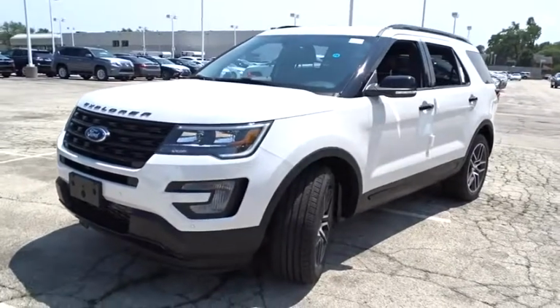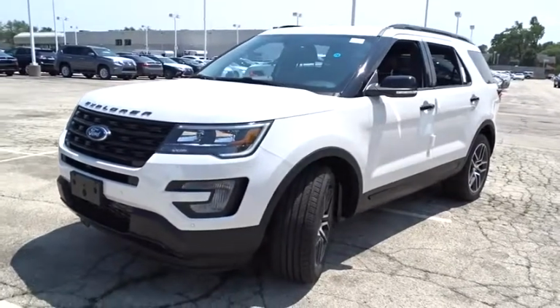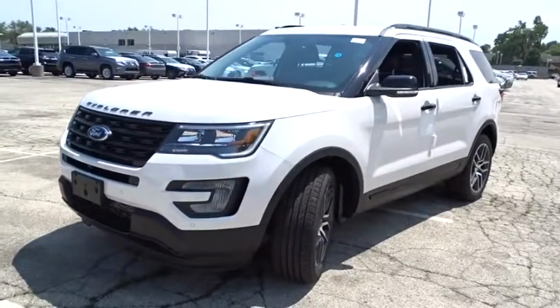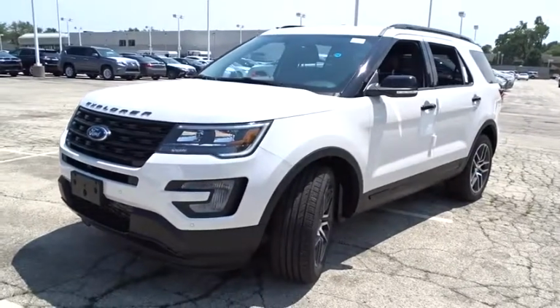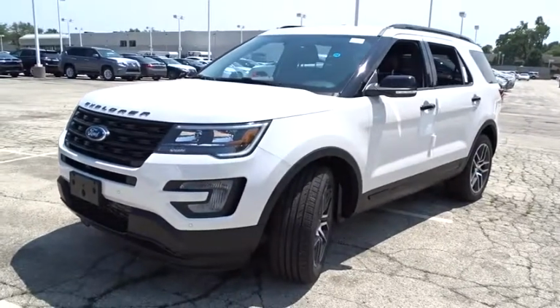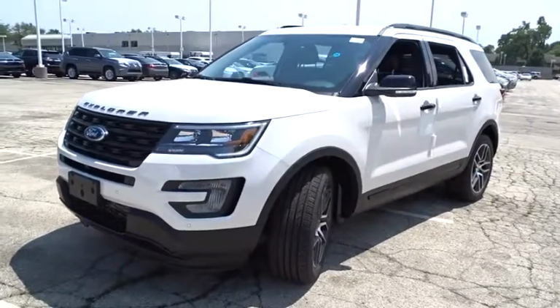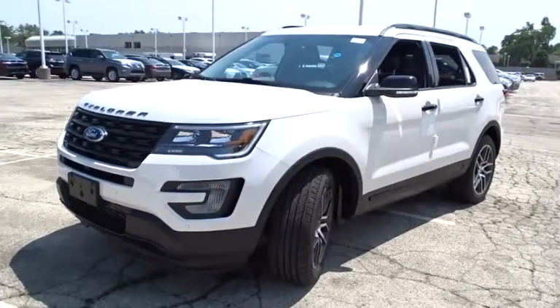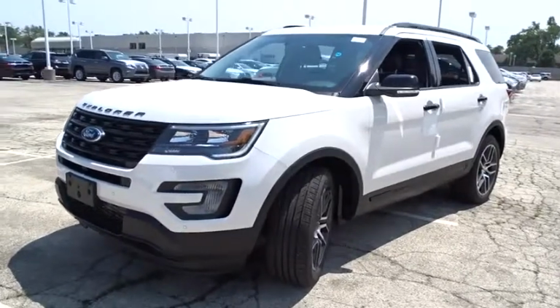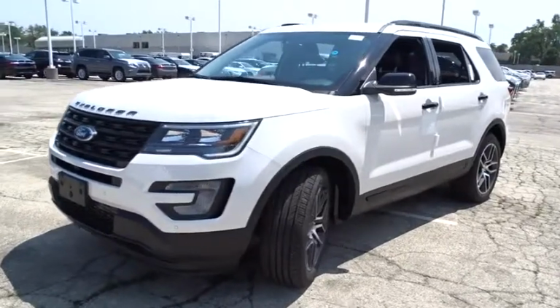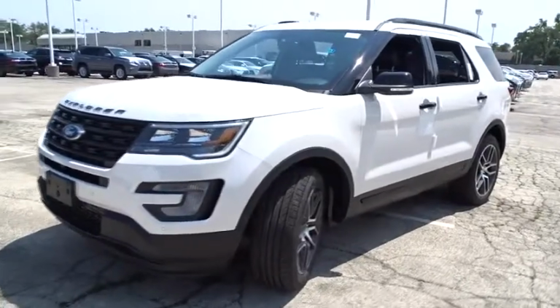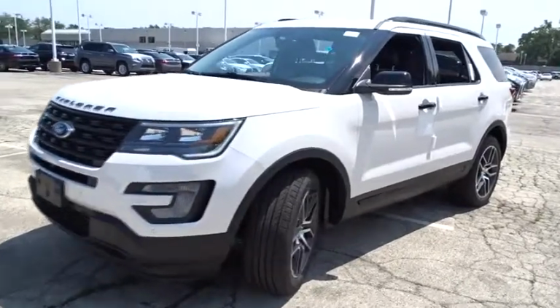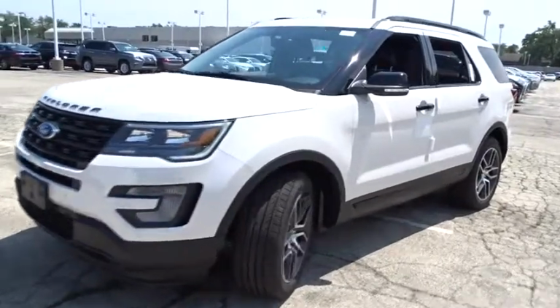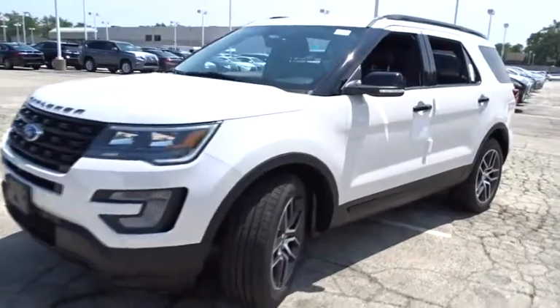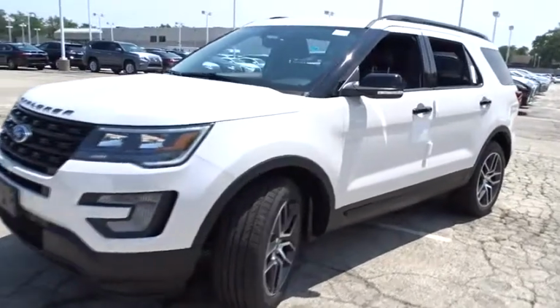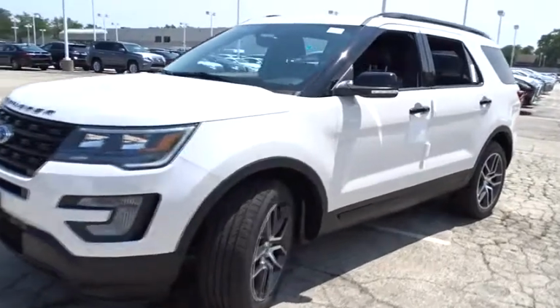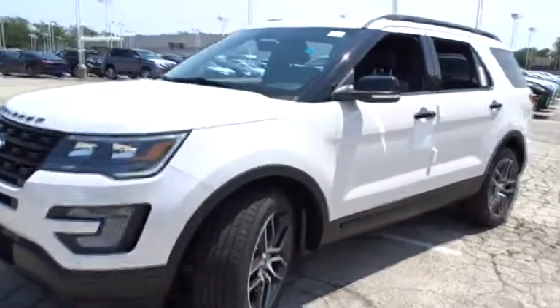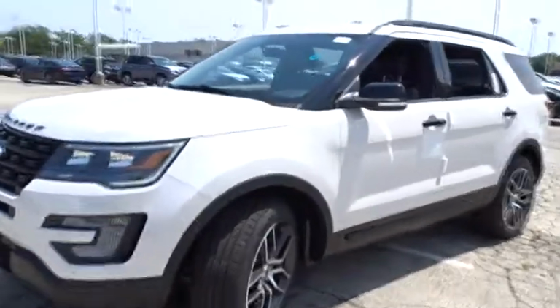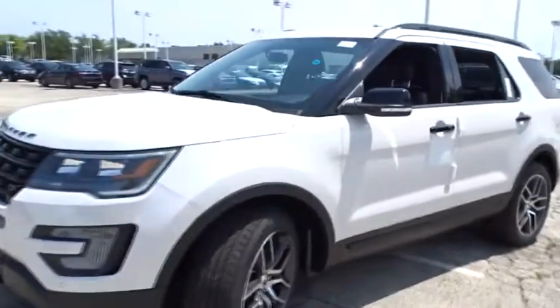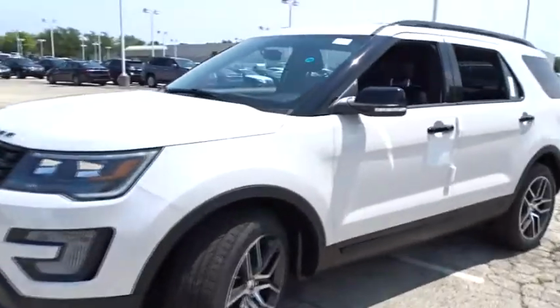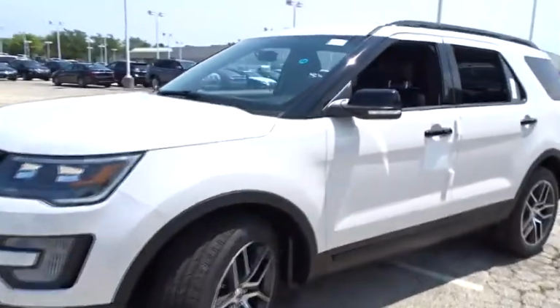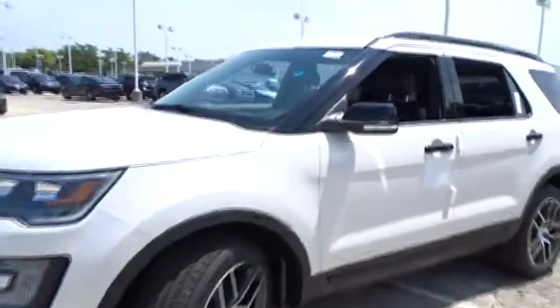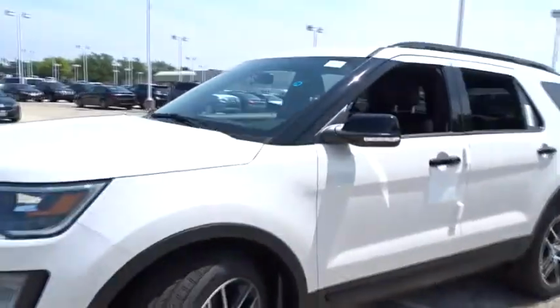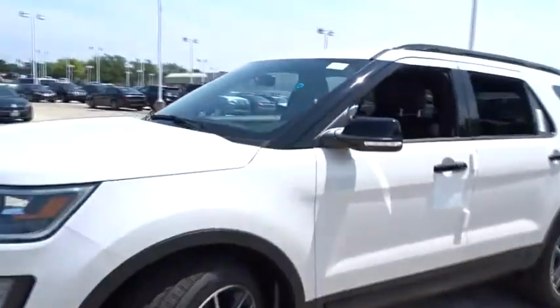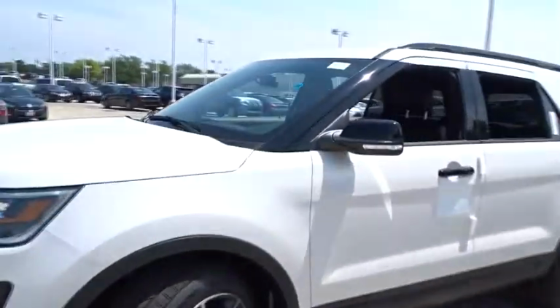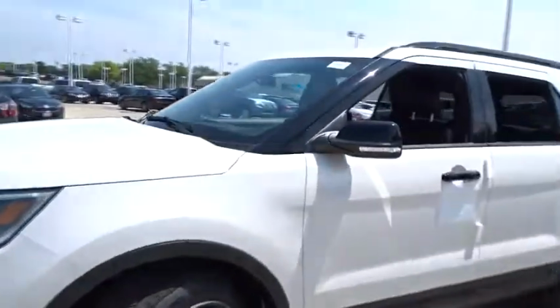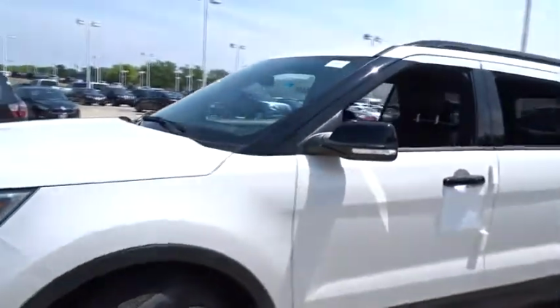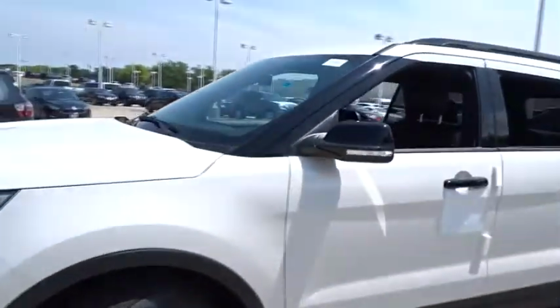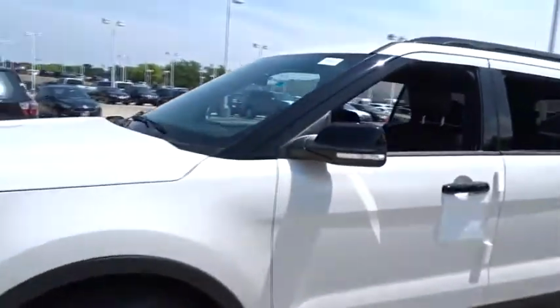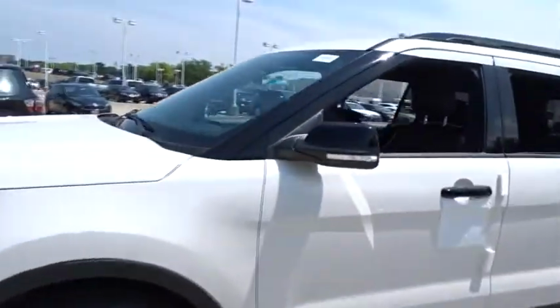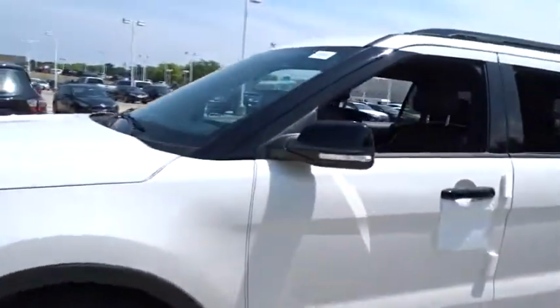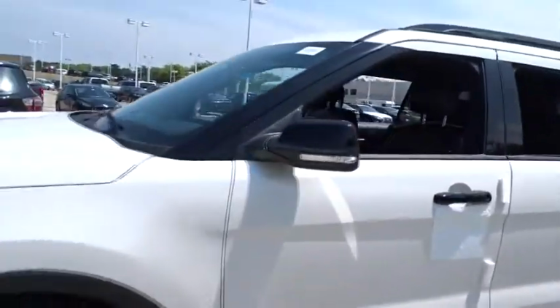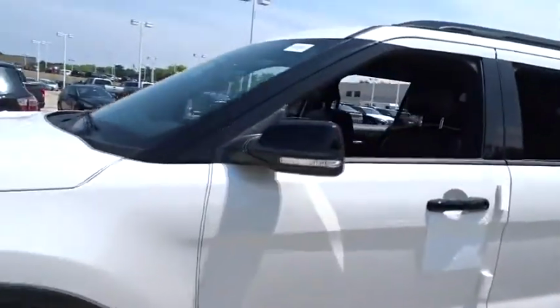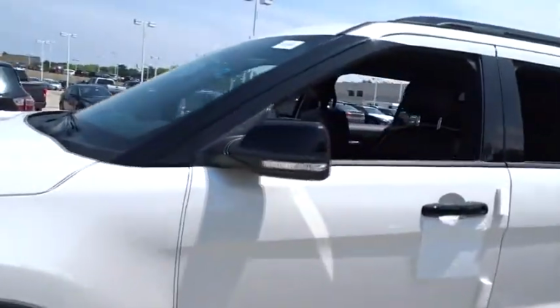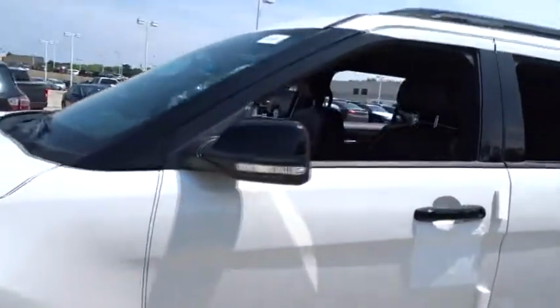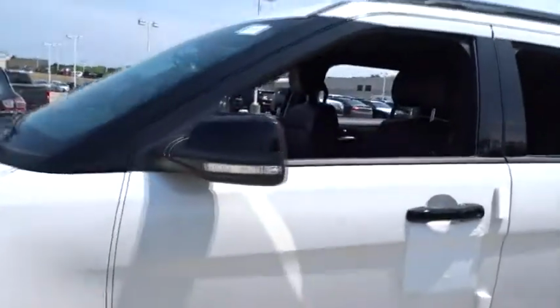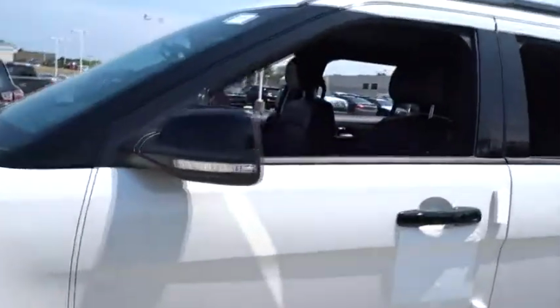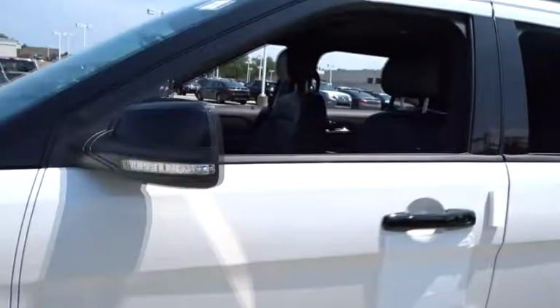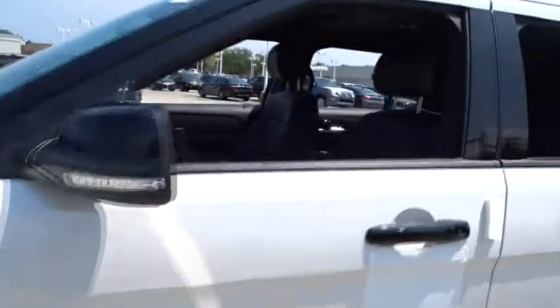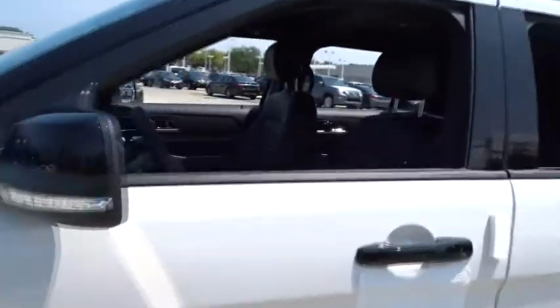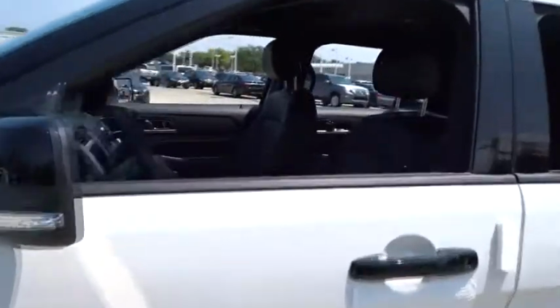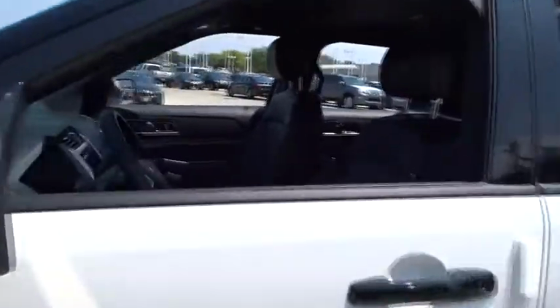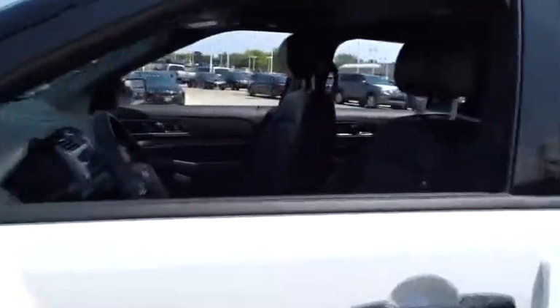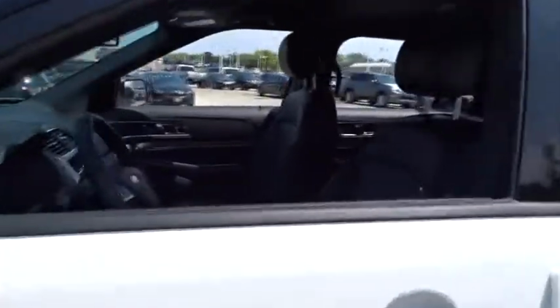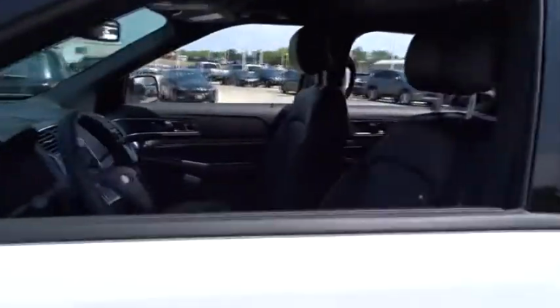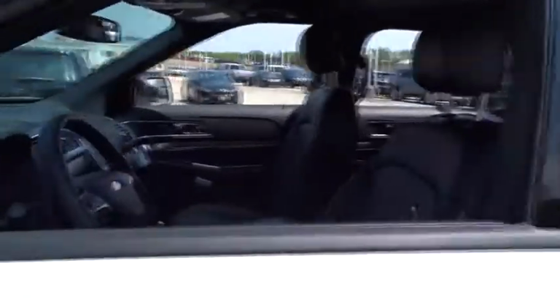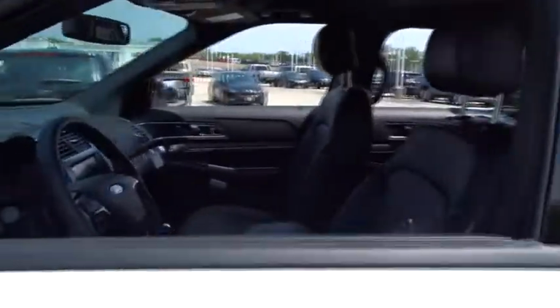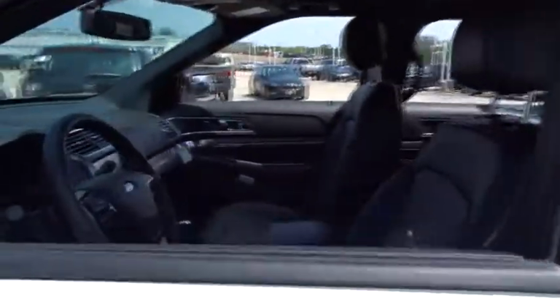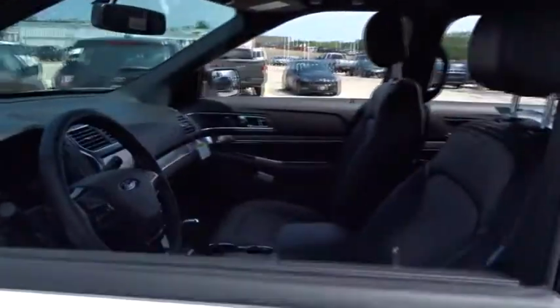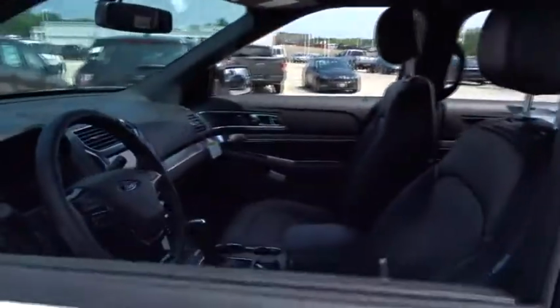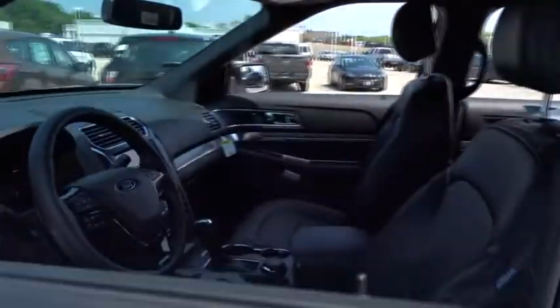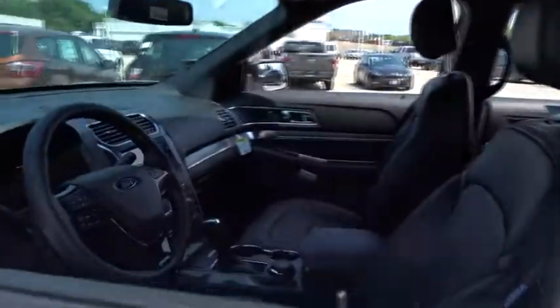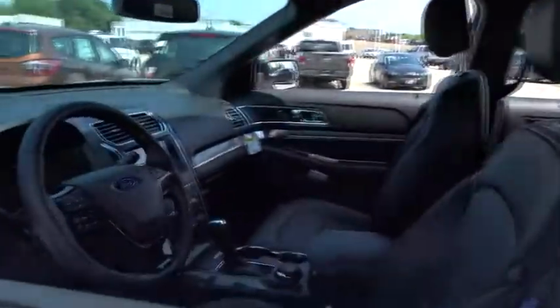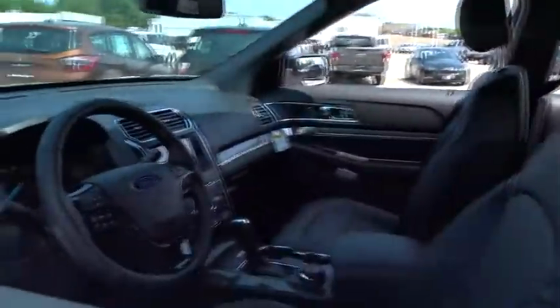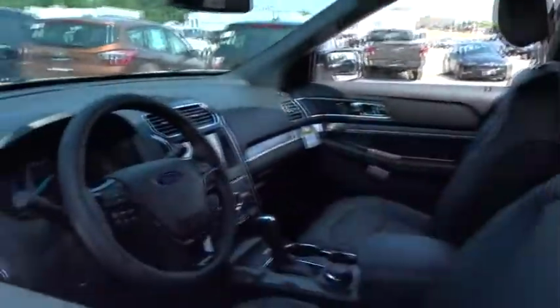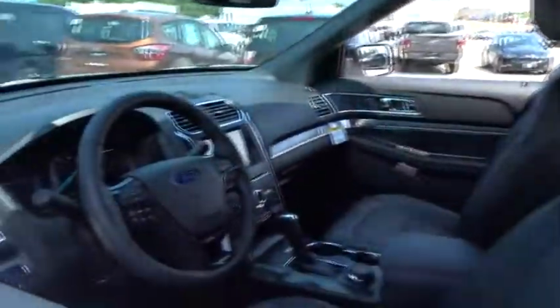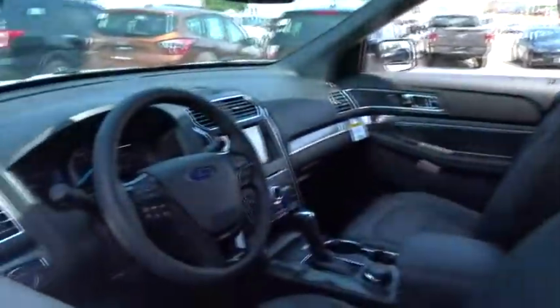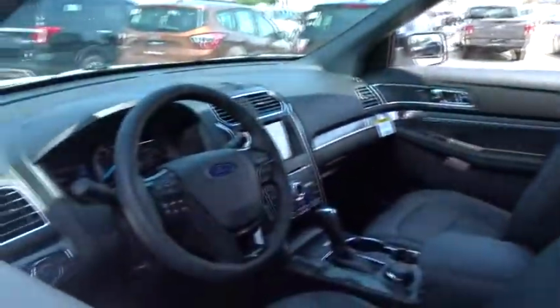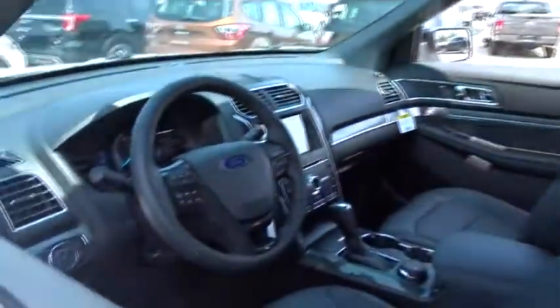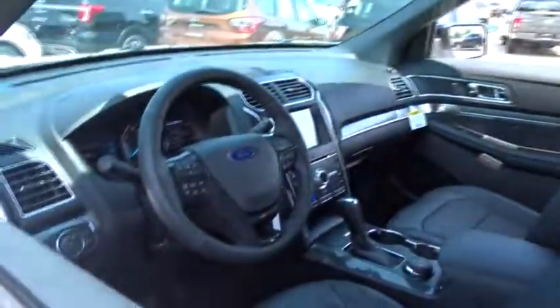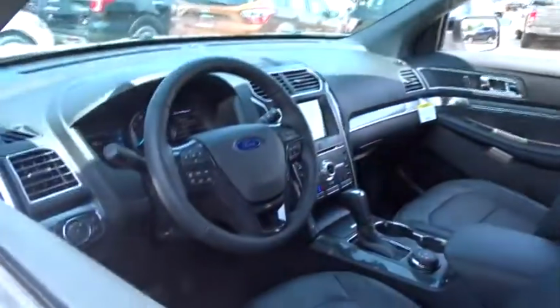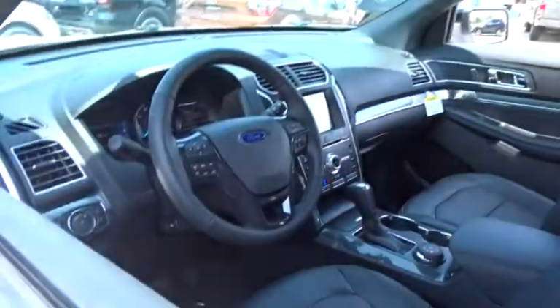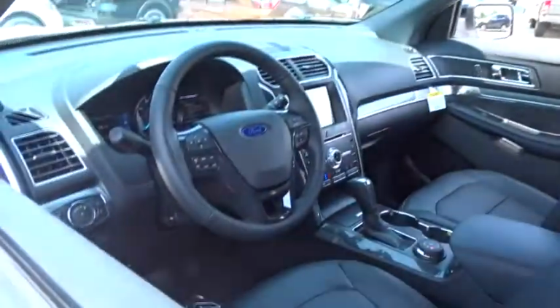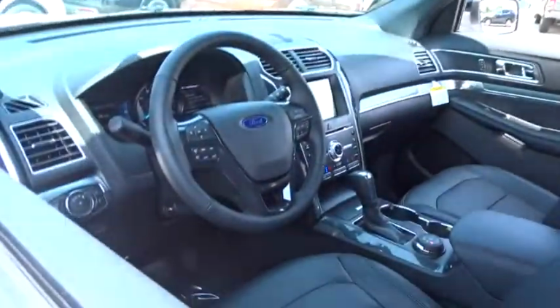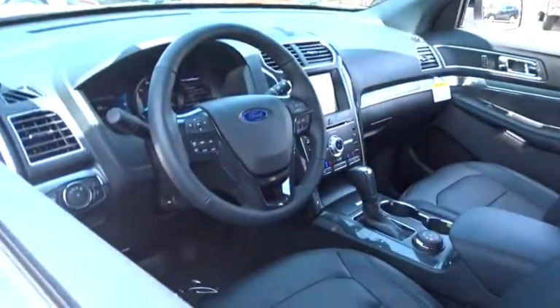Power passenger seat. Remote engine start. Stability control. Traction control. Keyless entry.